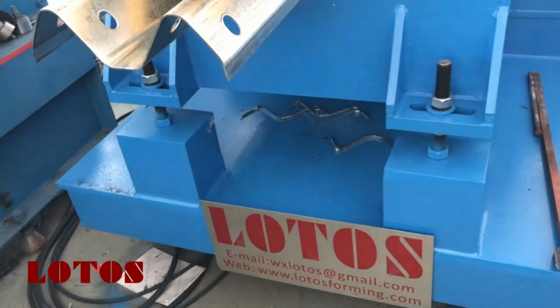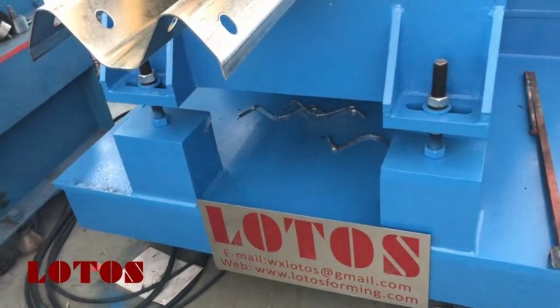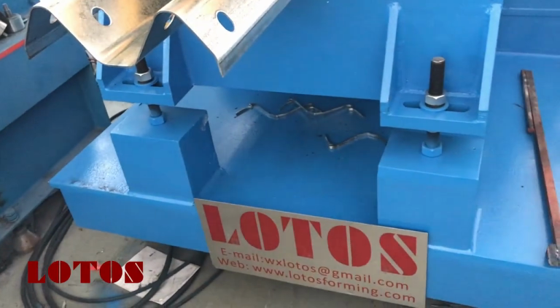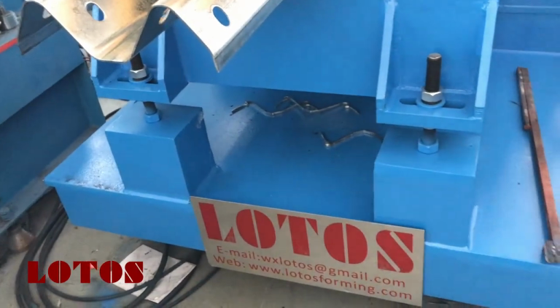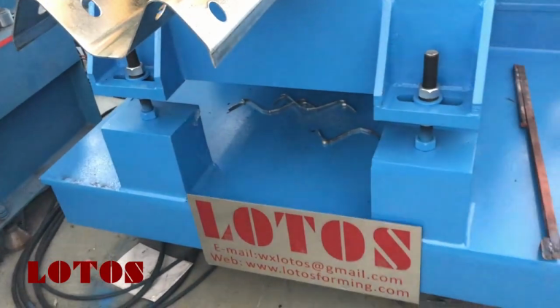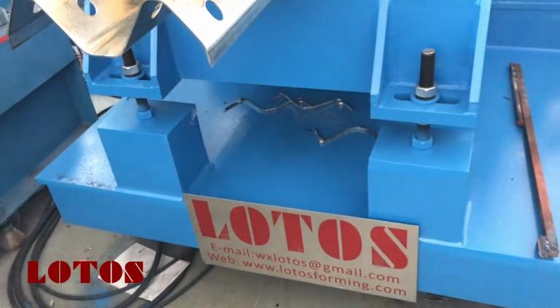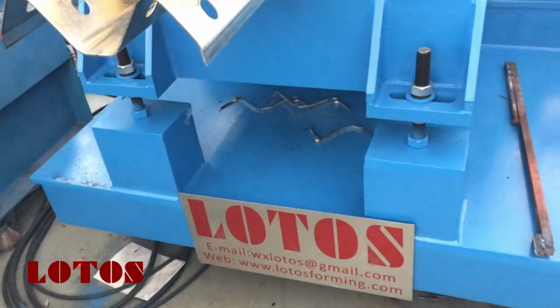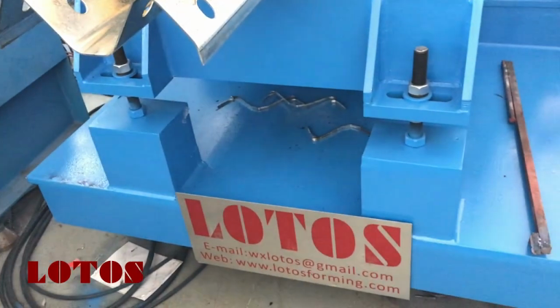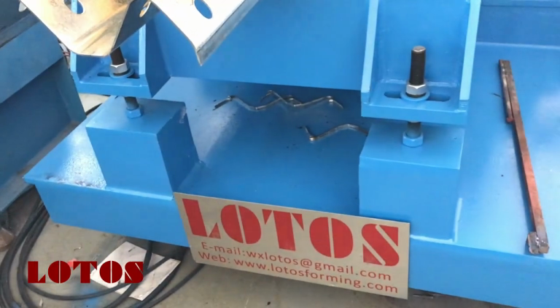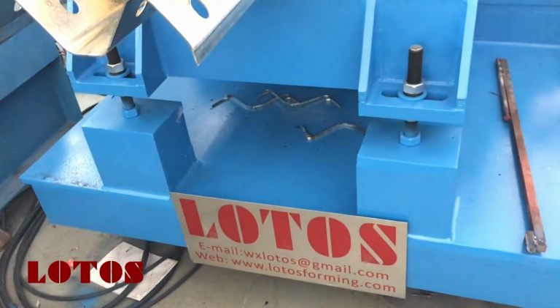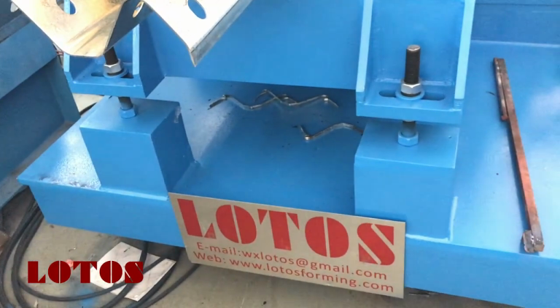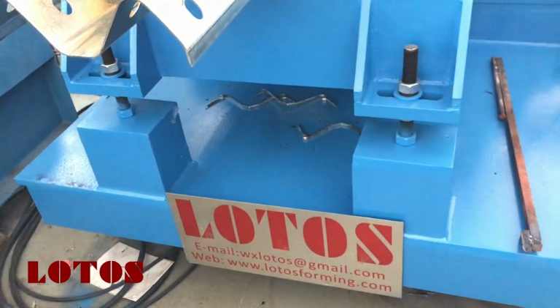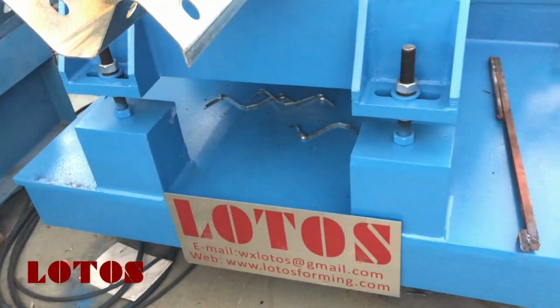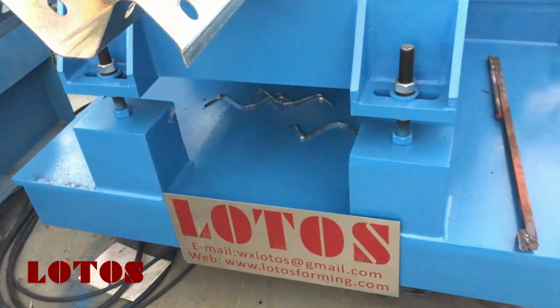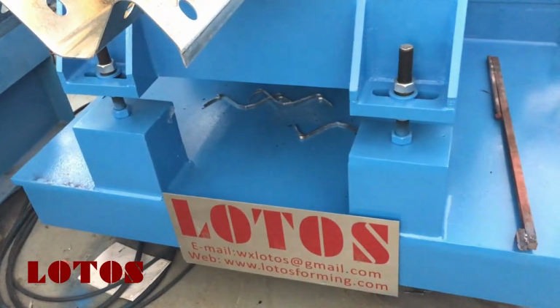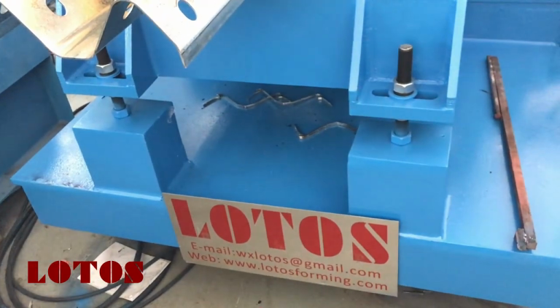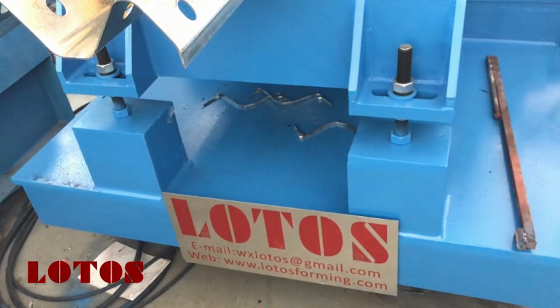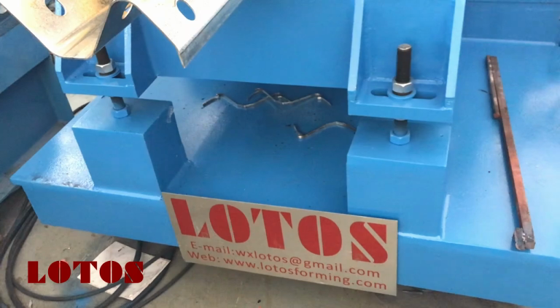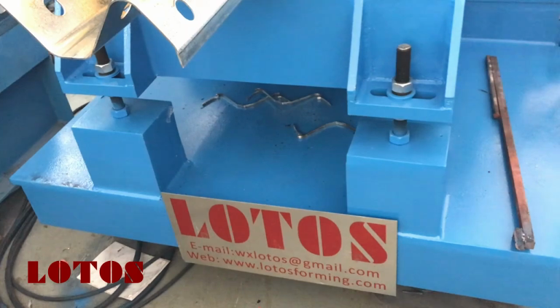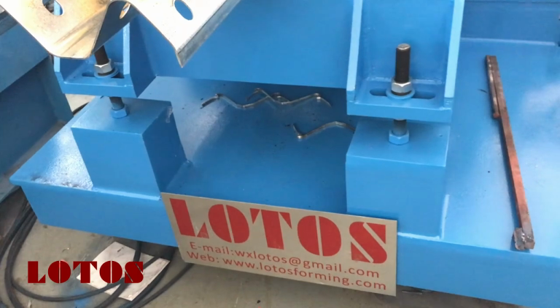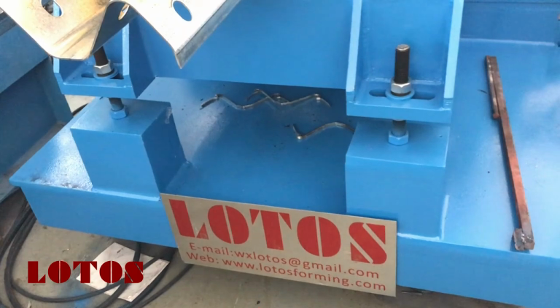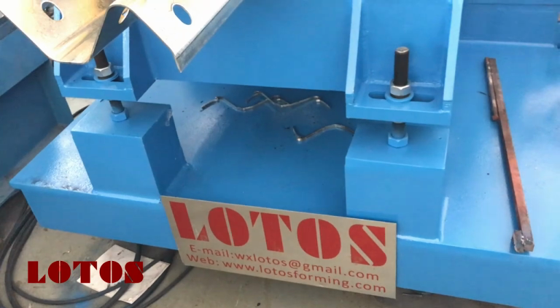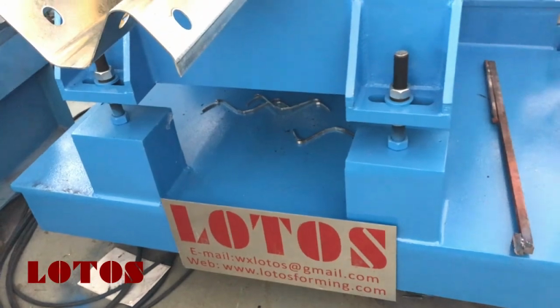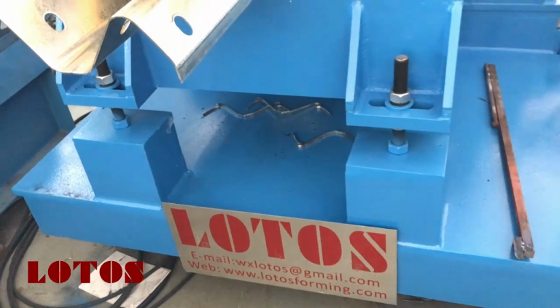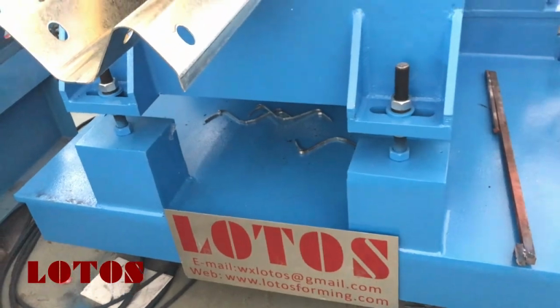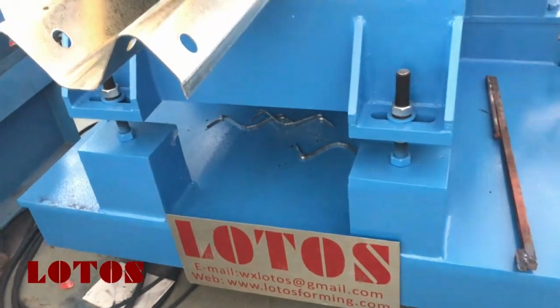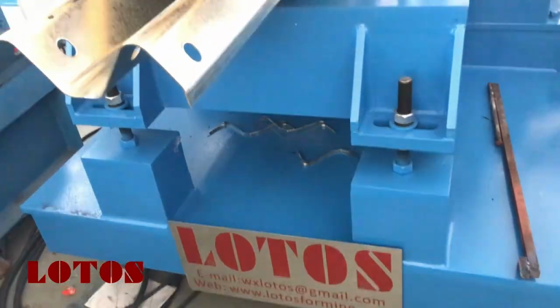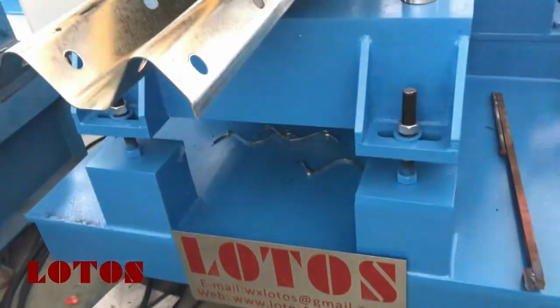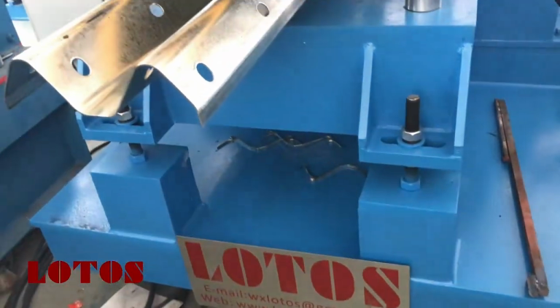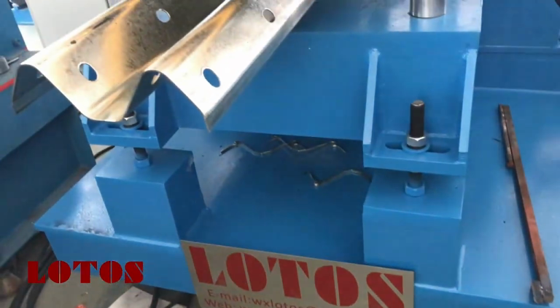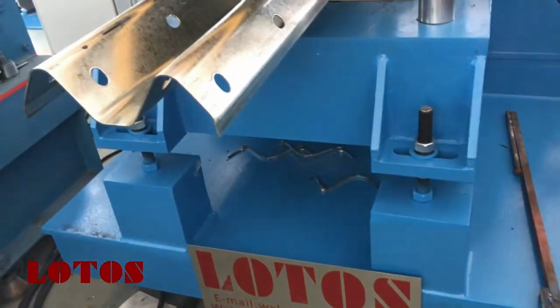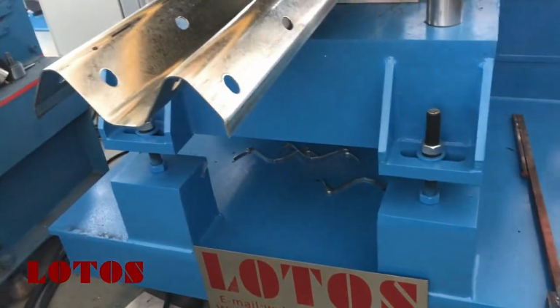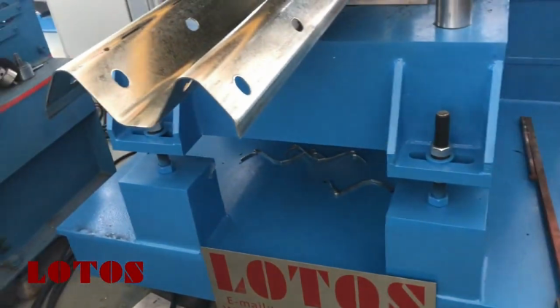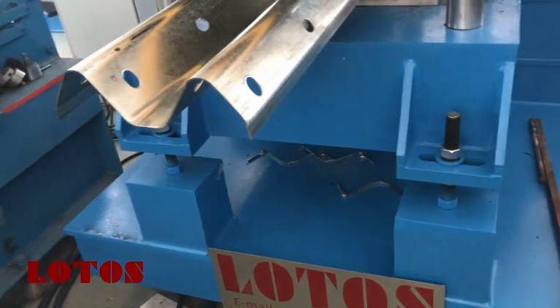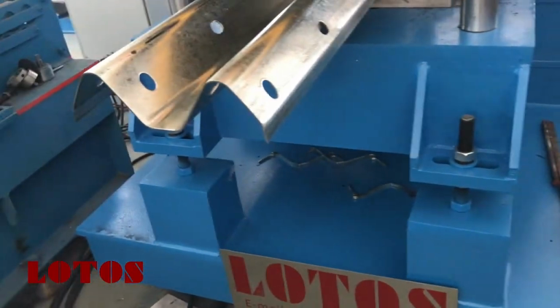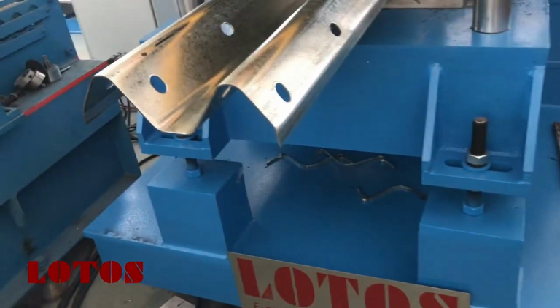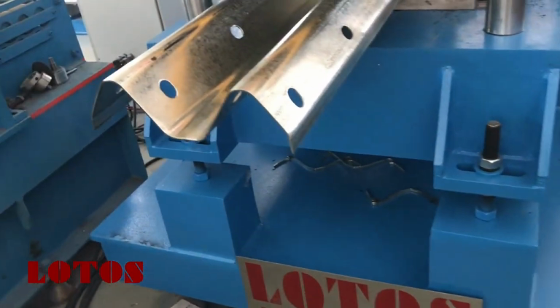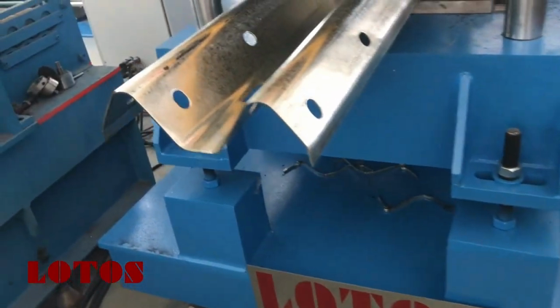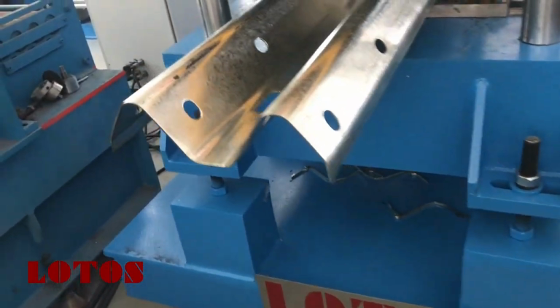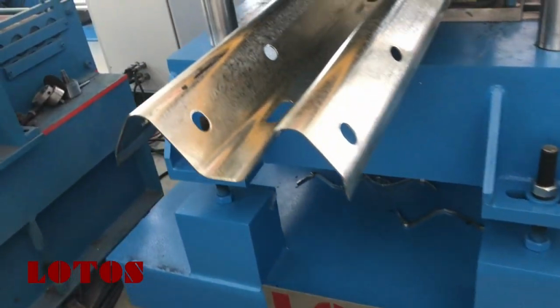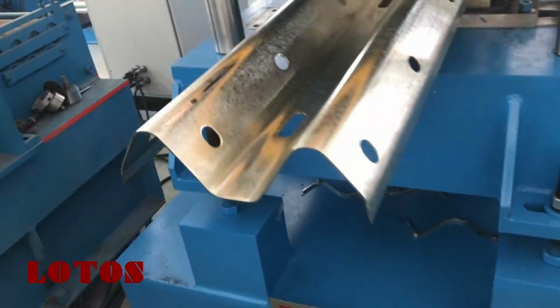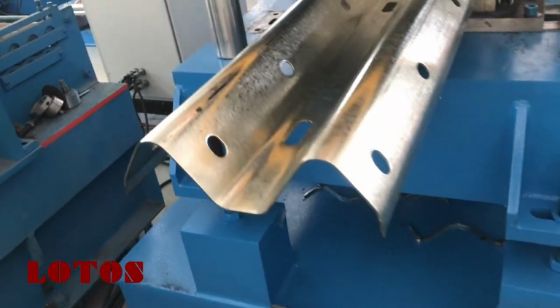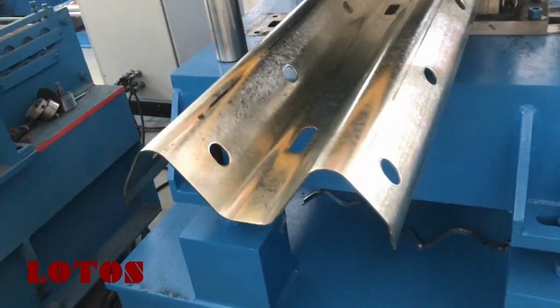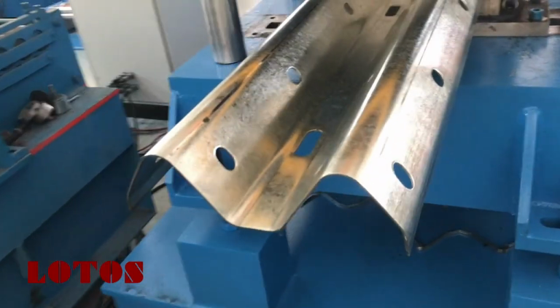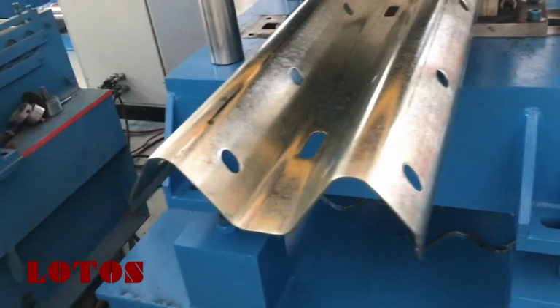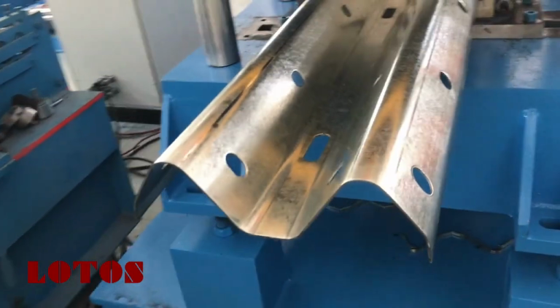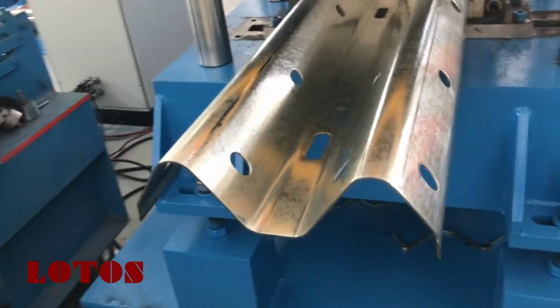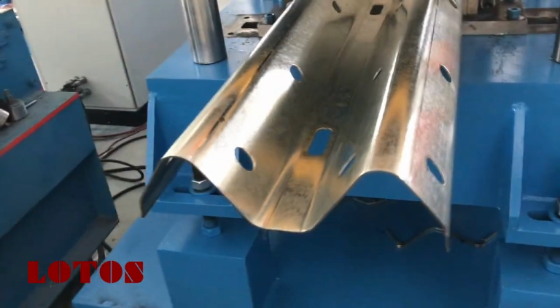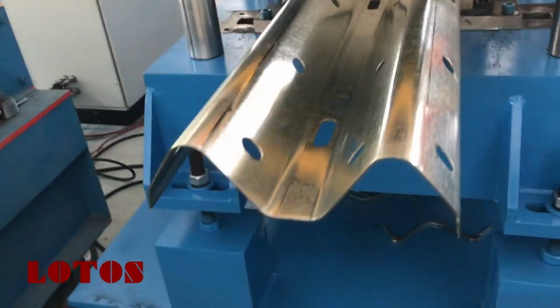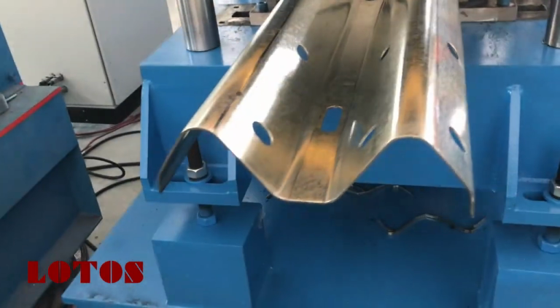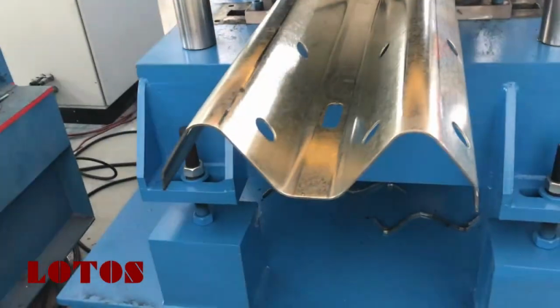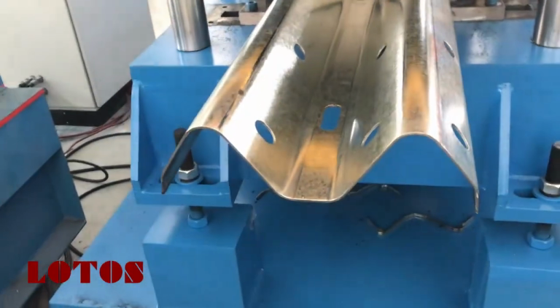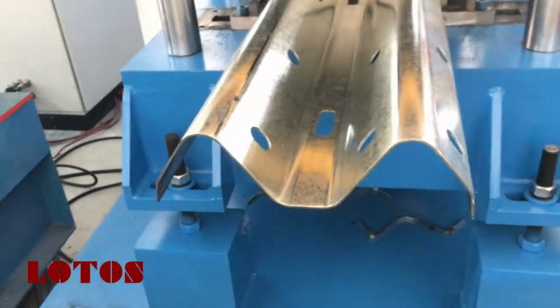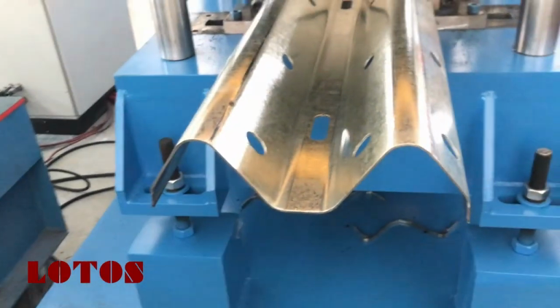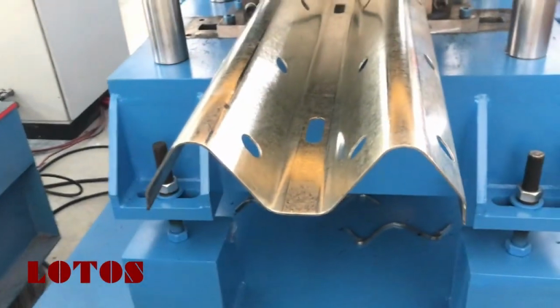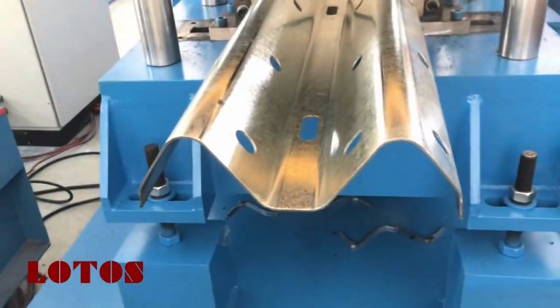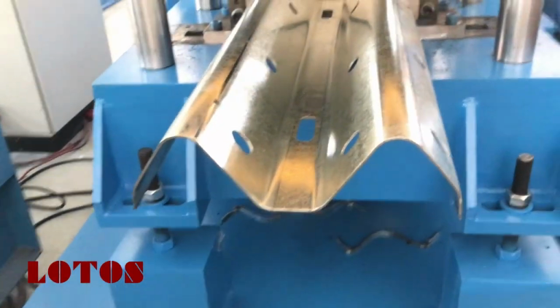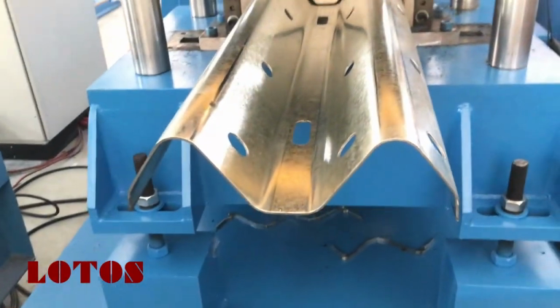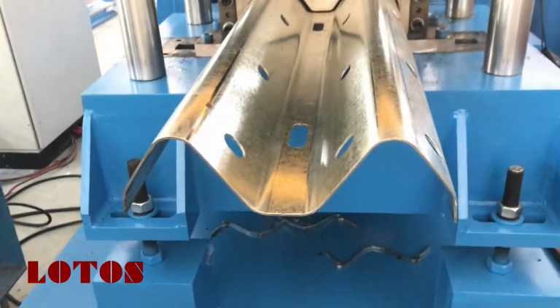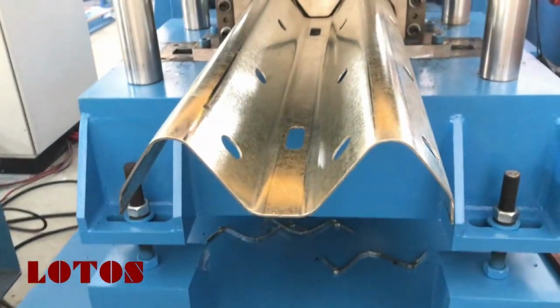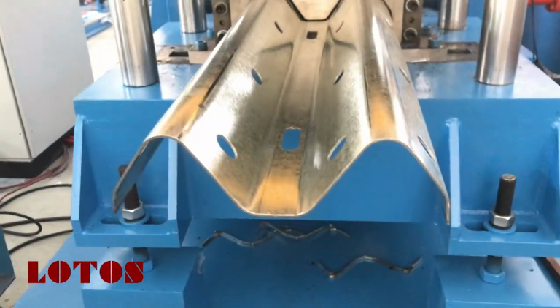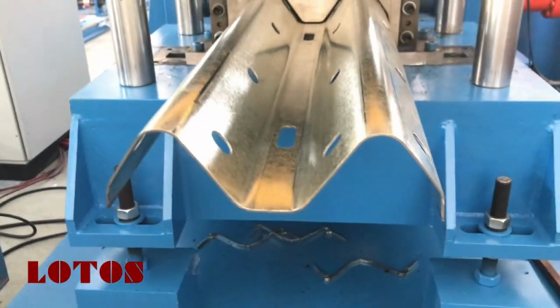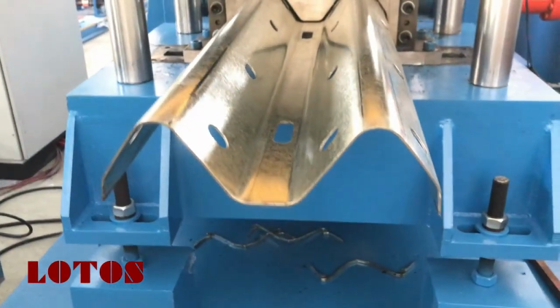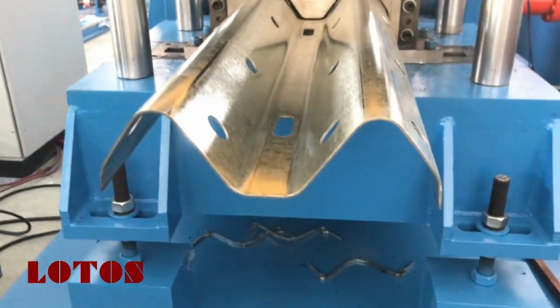Here we are from Ushi Lotus roll forming manufacturer. If you have any inquiry for guardrail machines, feel free to contact us.